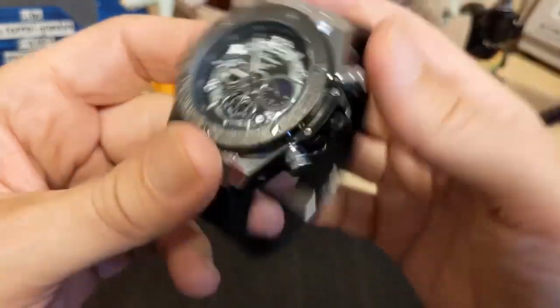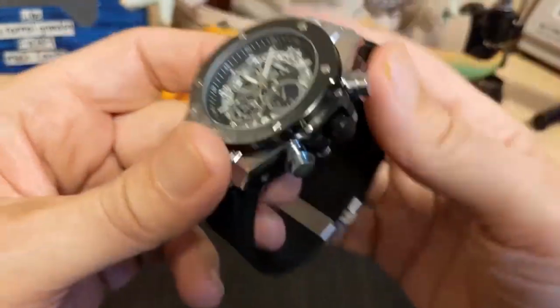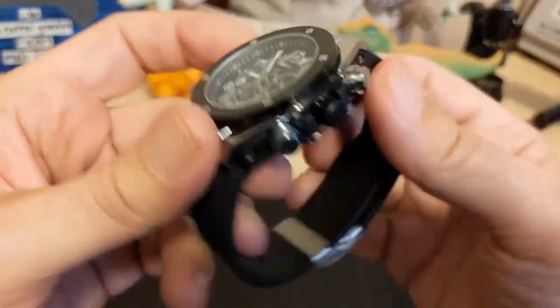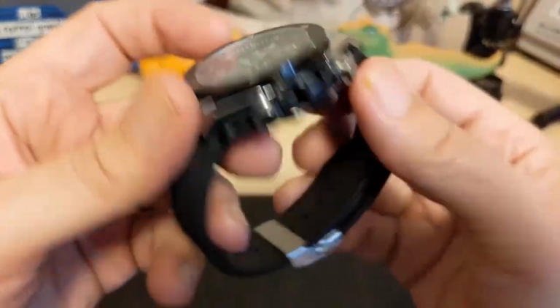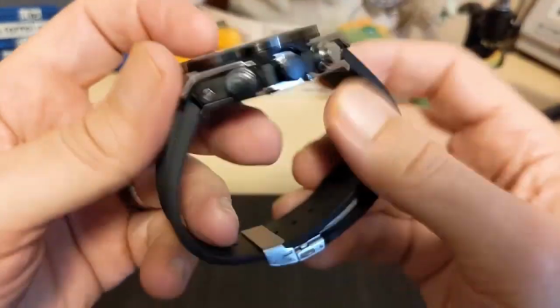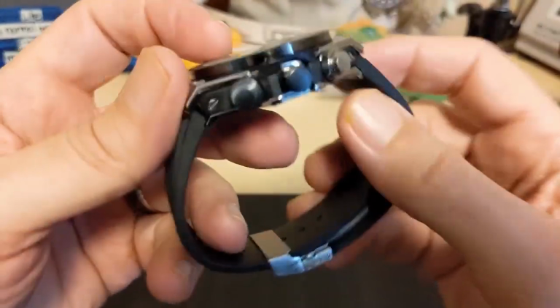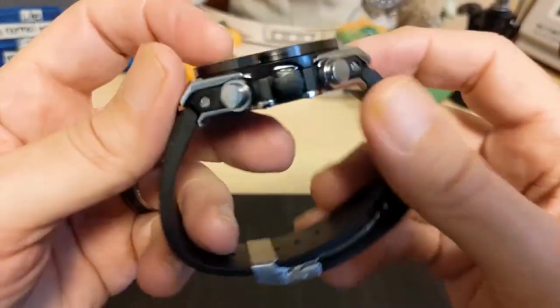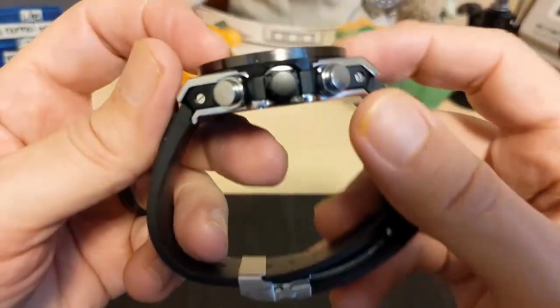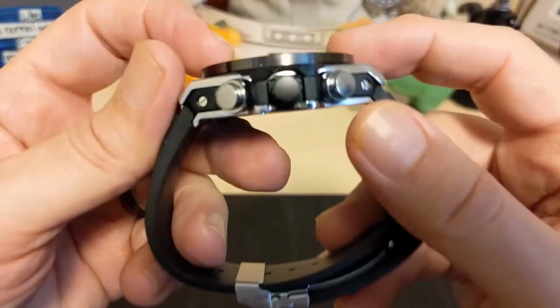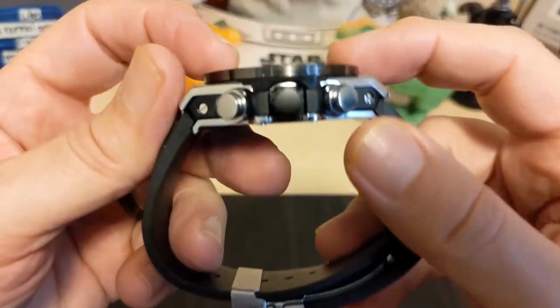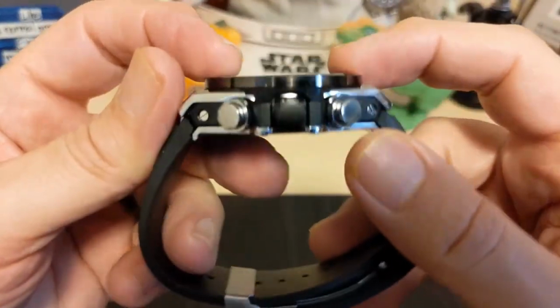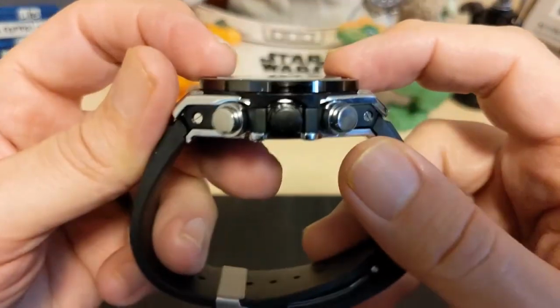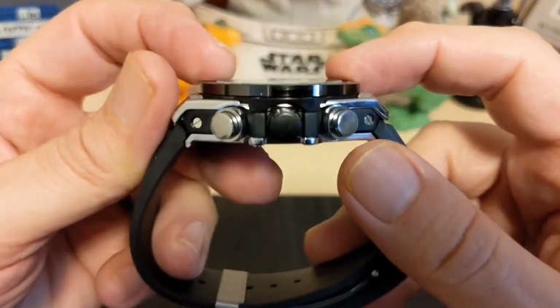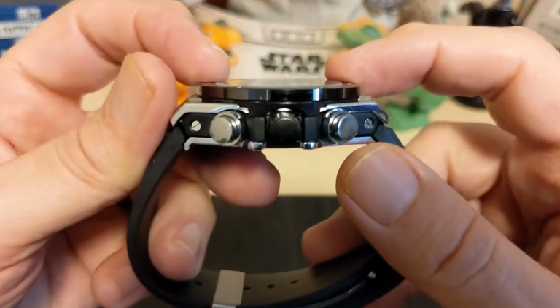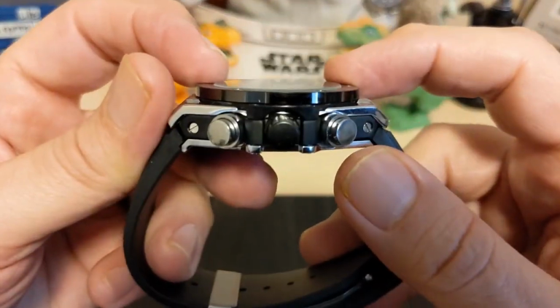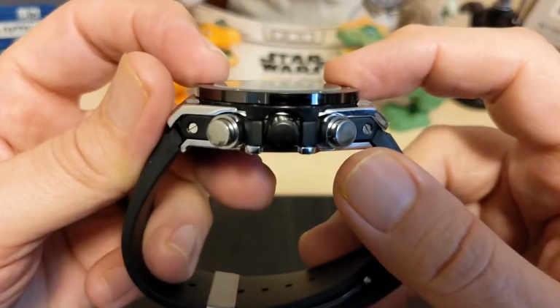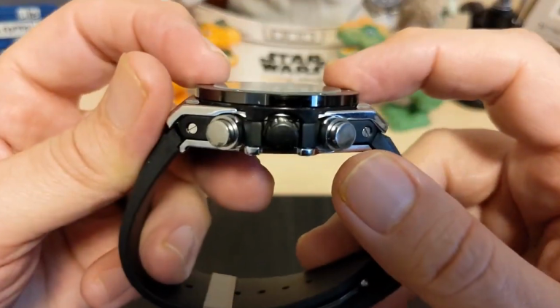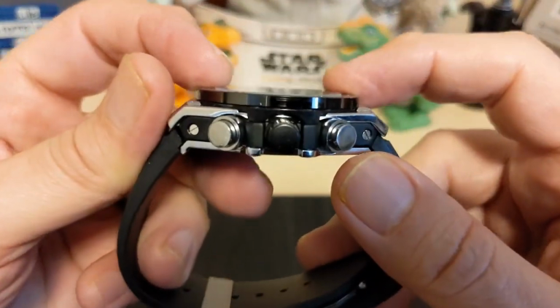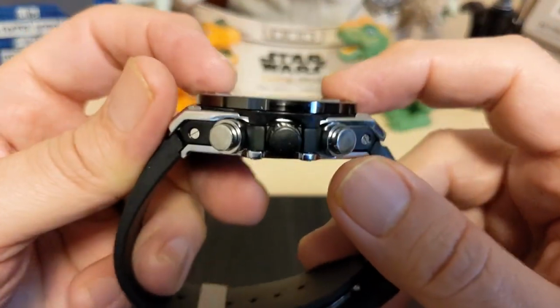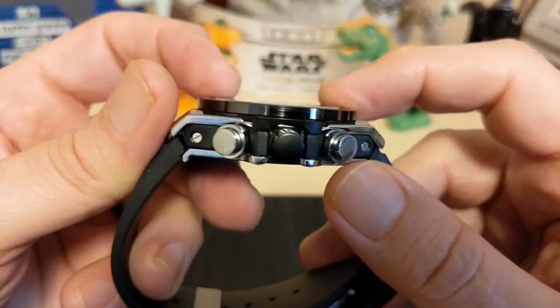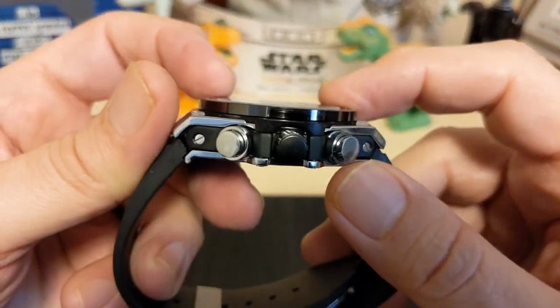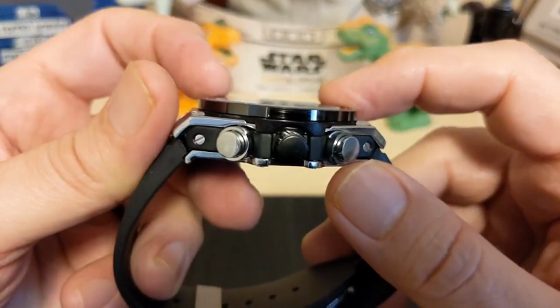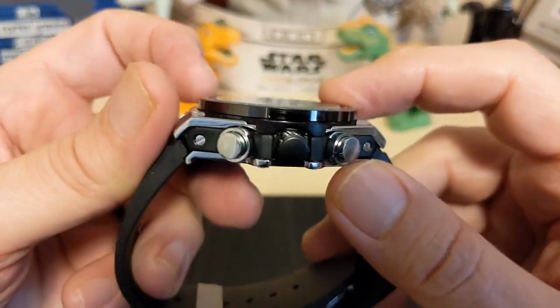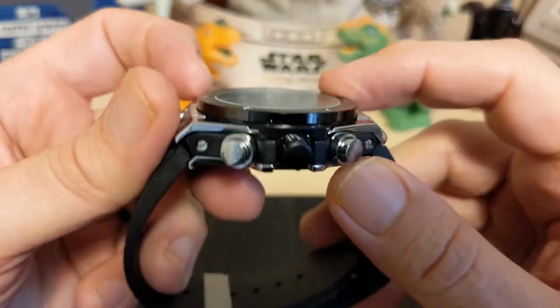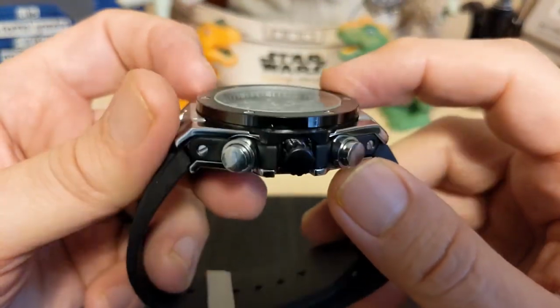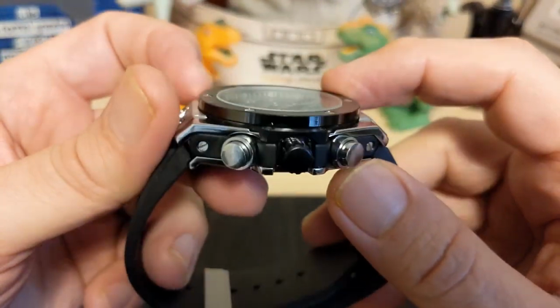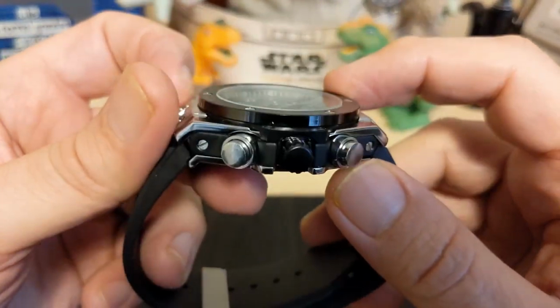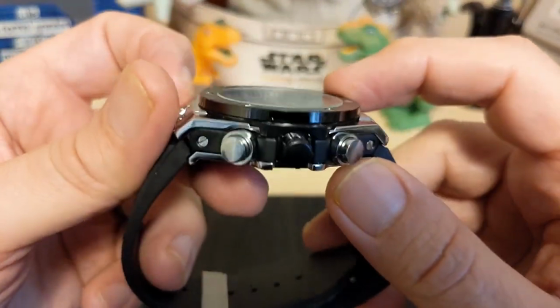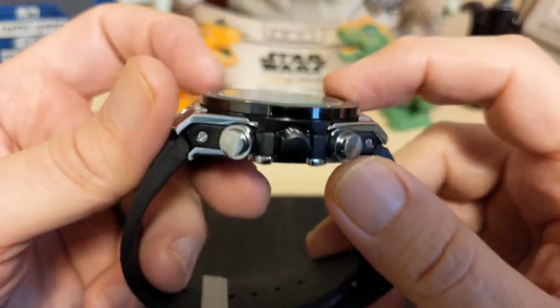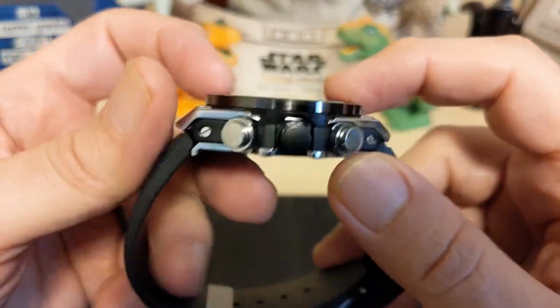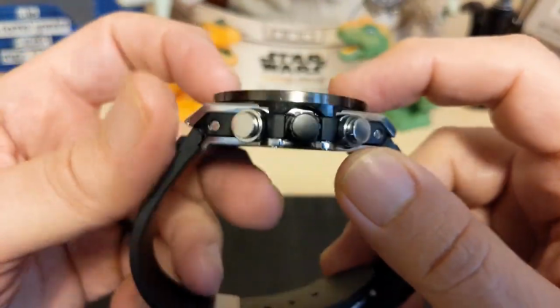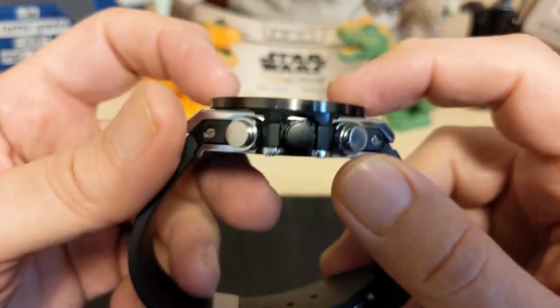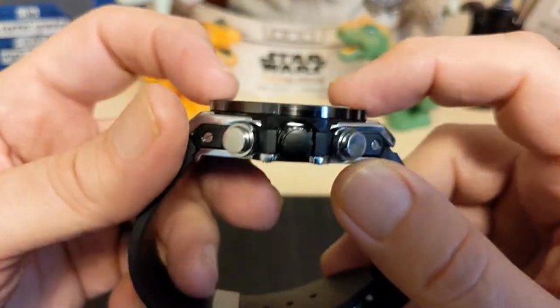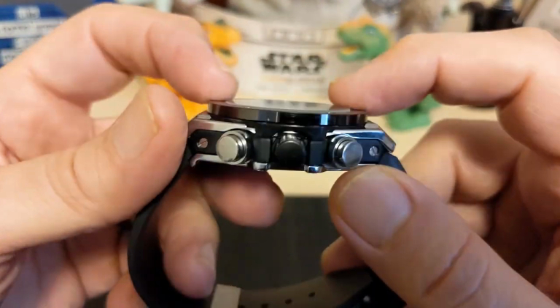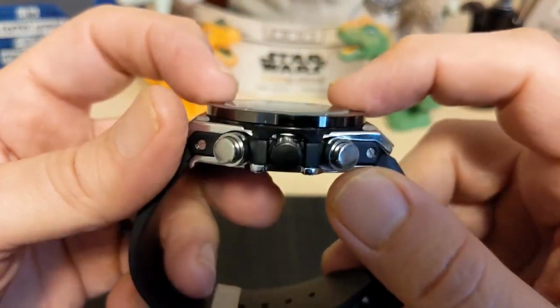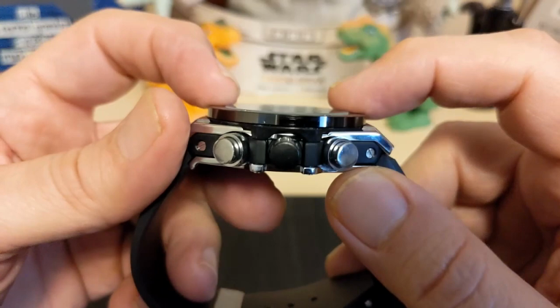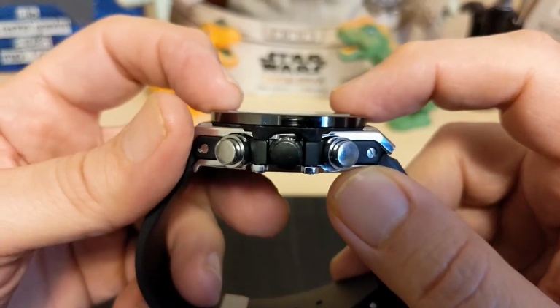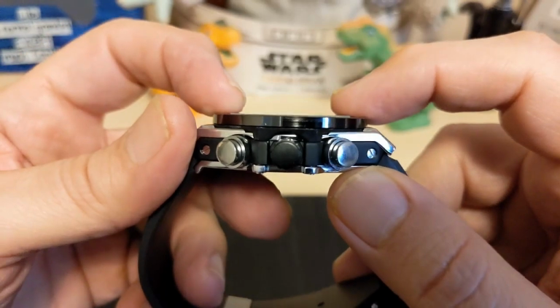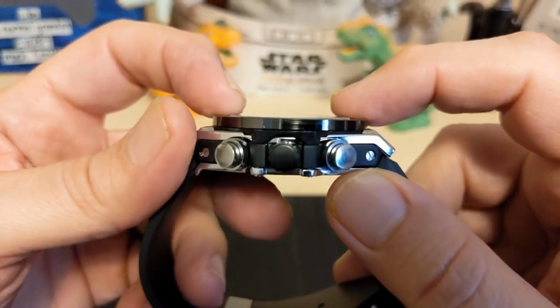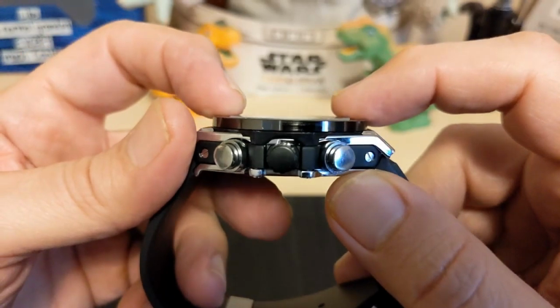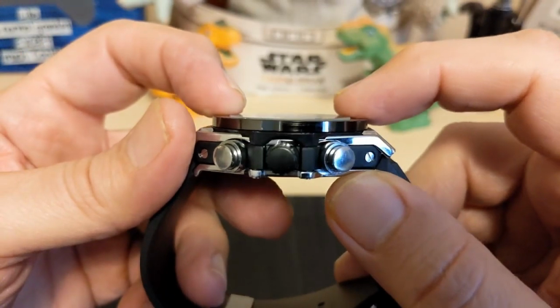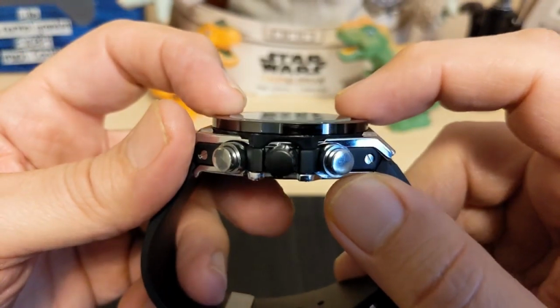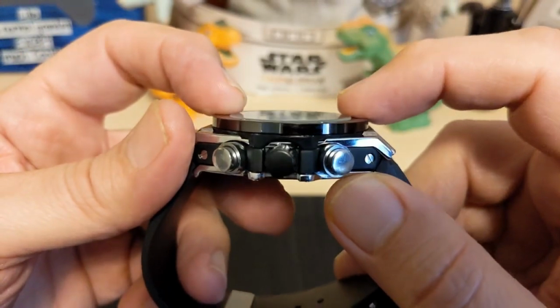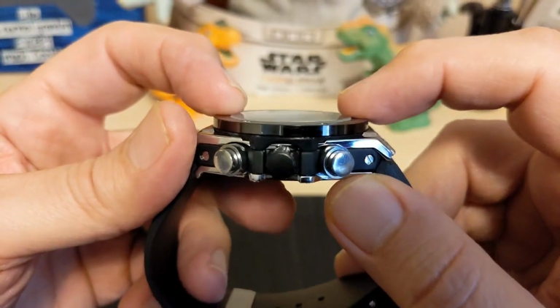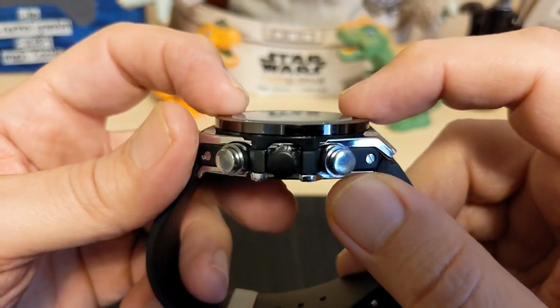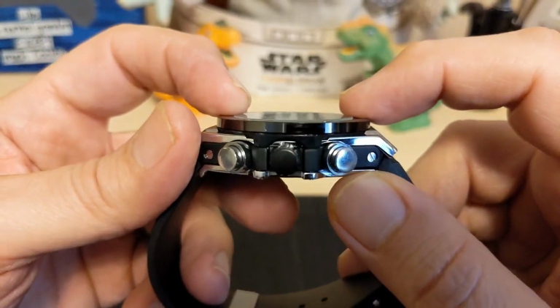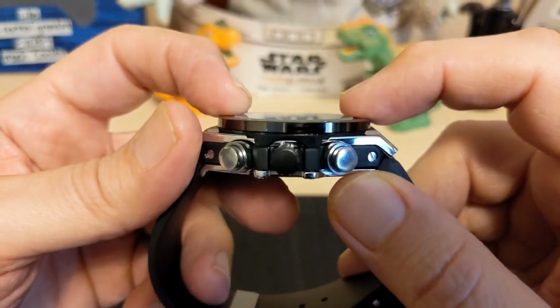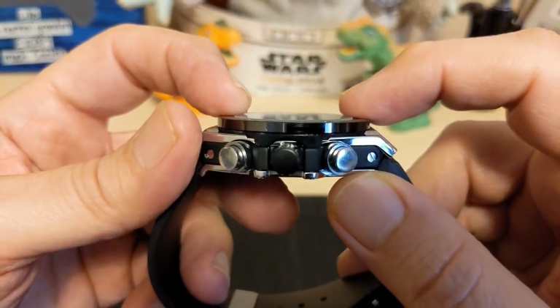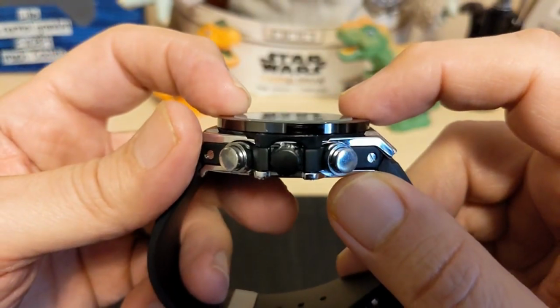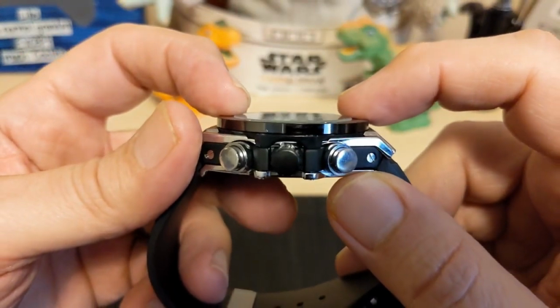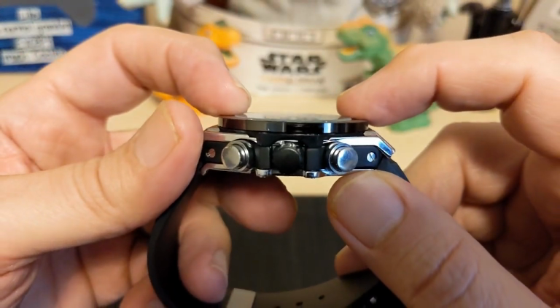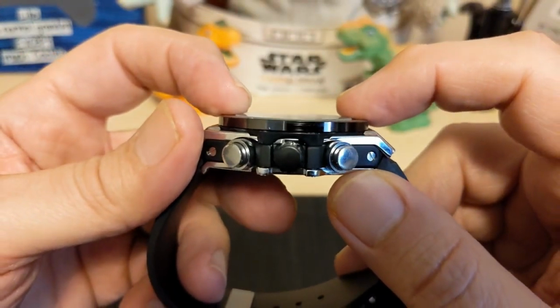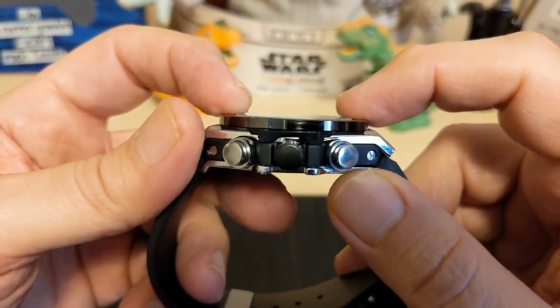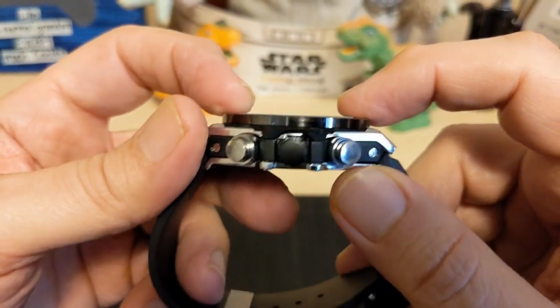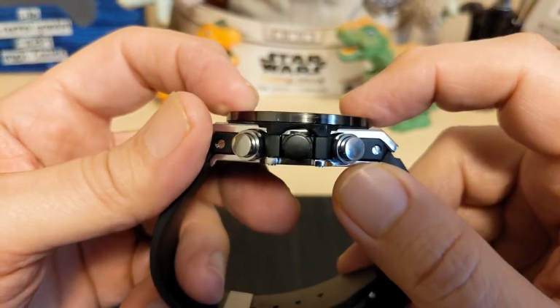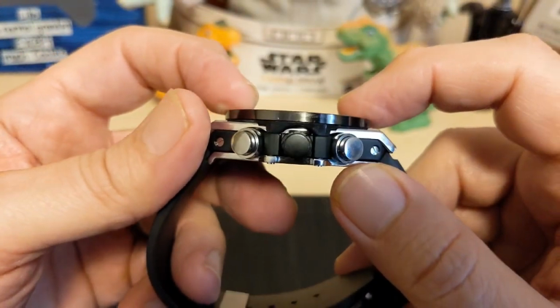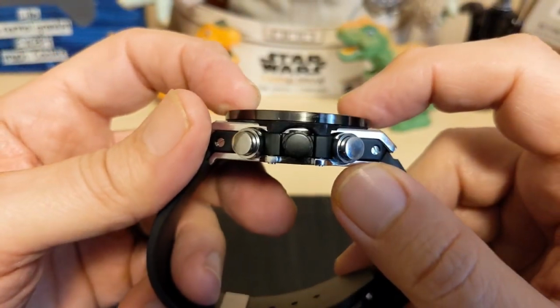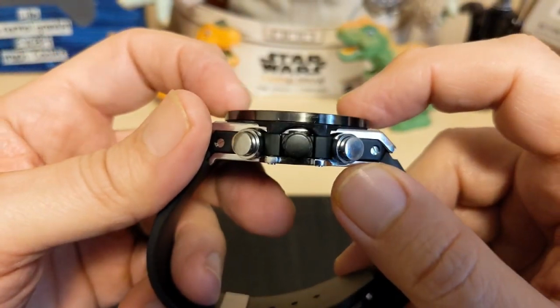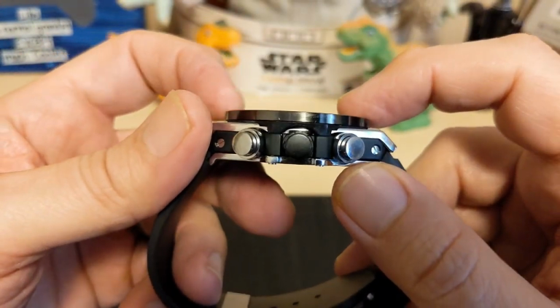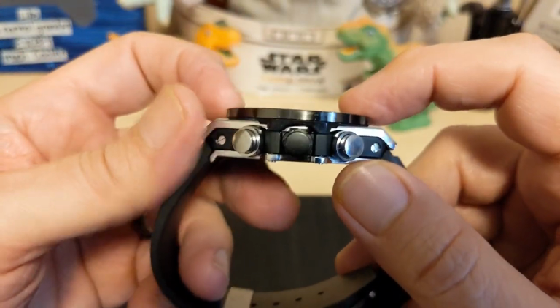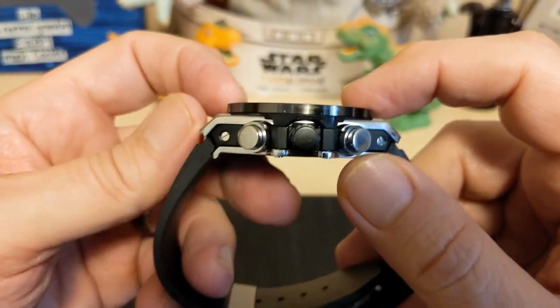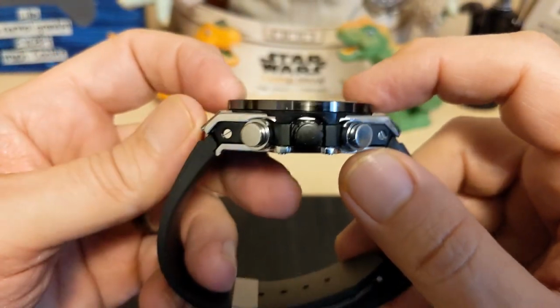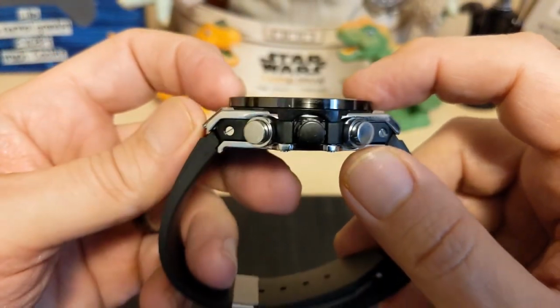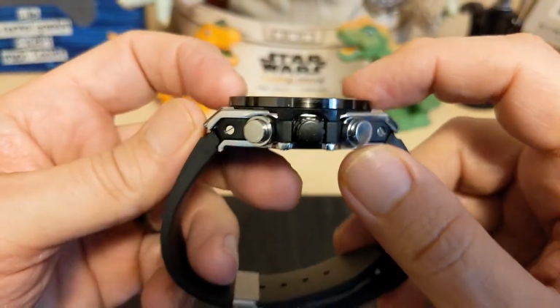The crystal is just flat mineral glass. It barely sticks up above the bezel — just a little bit.